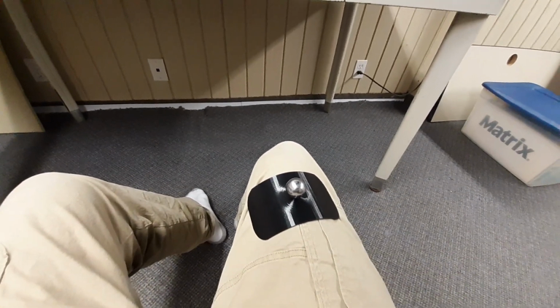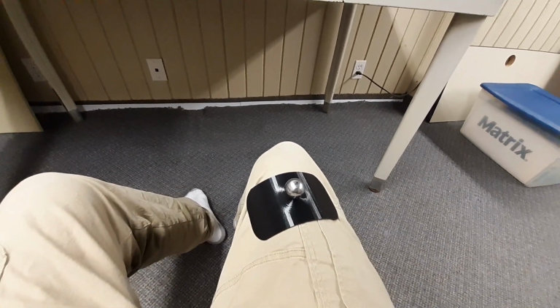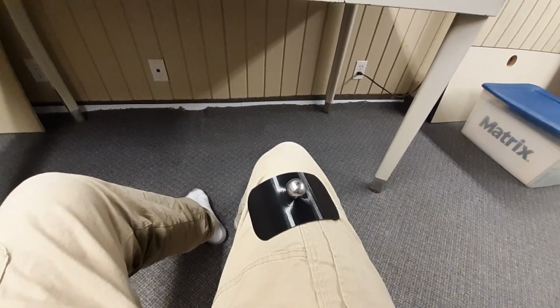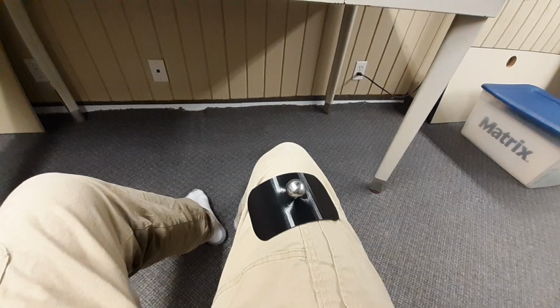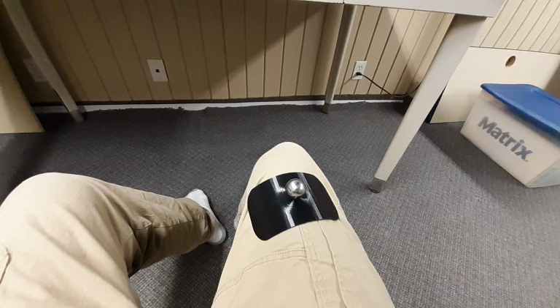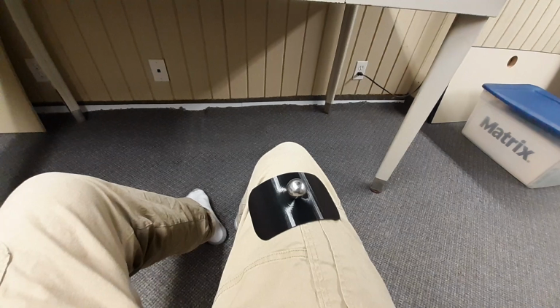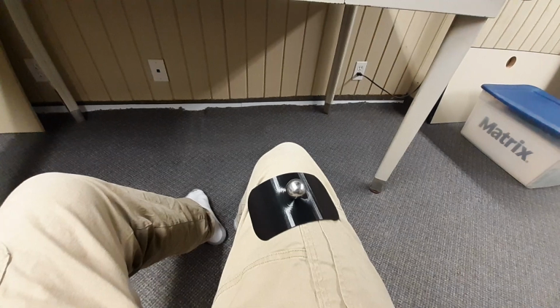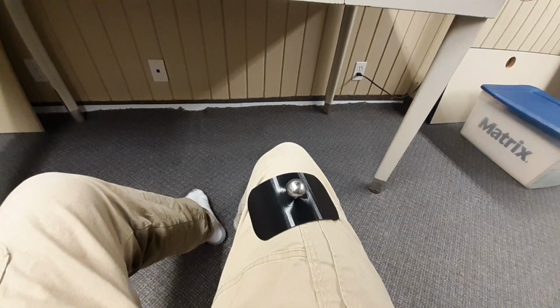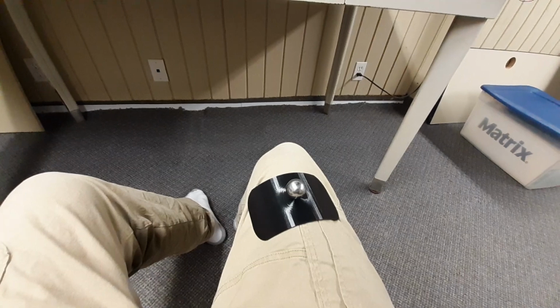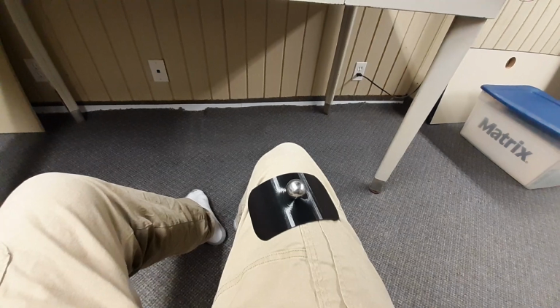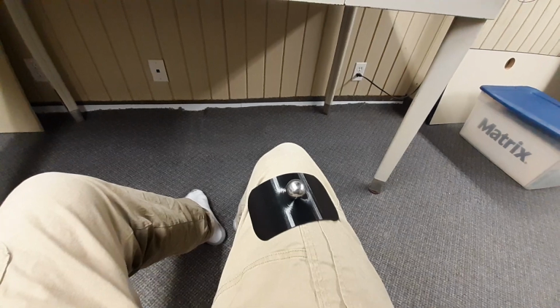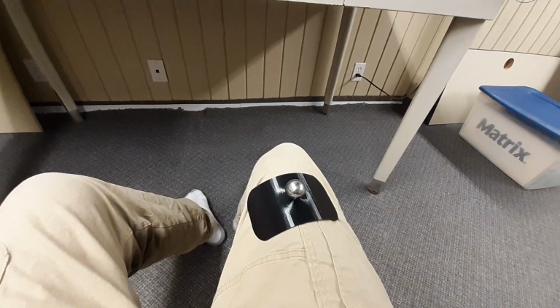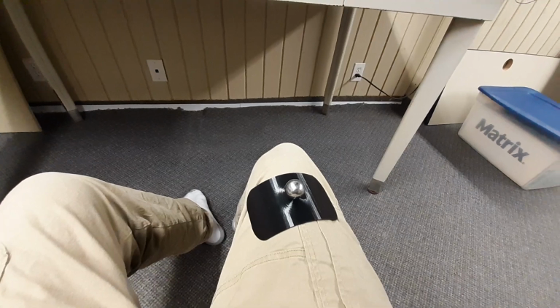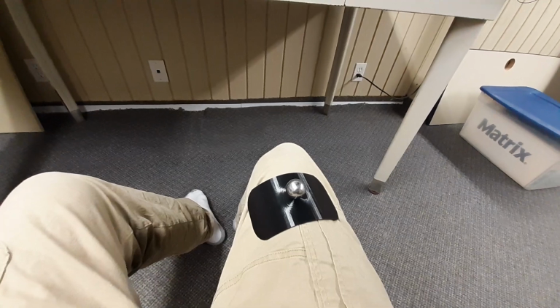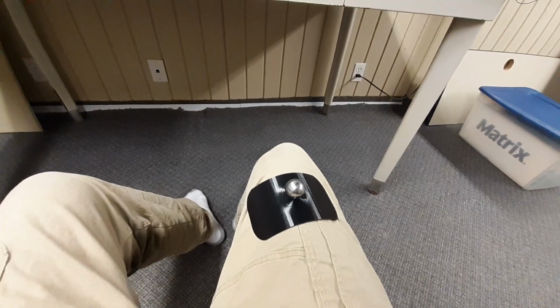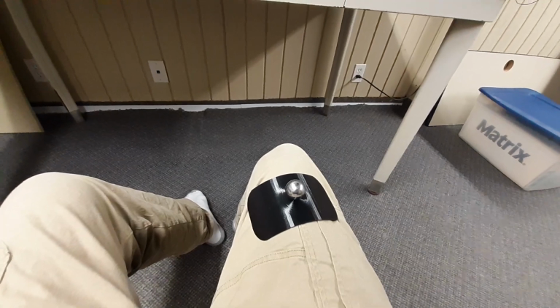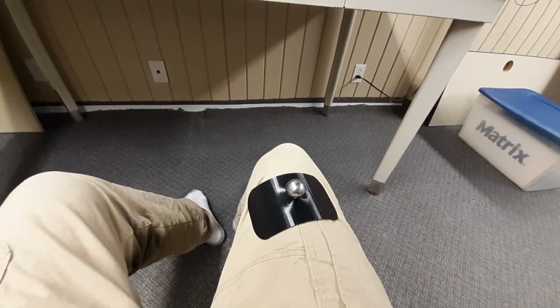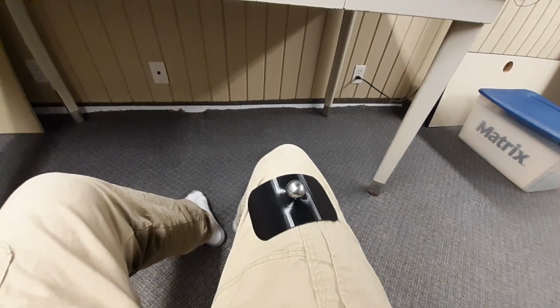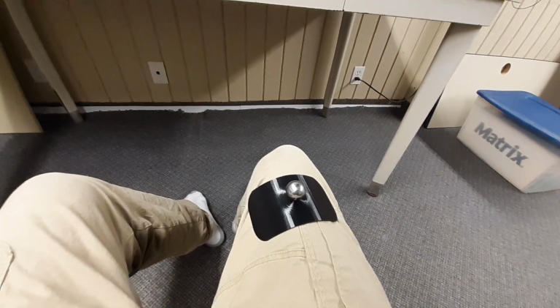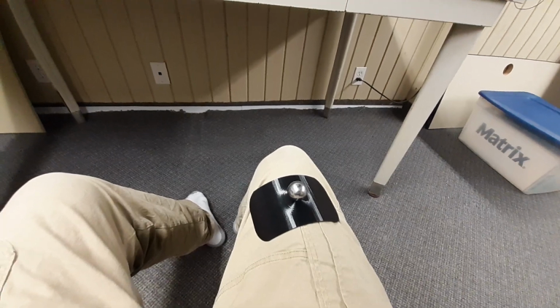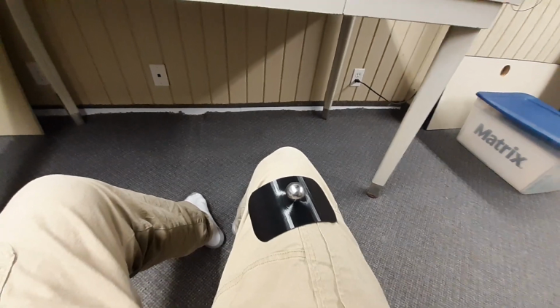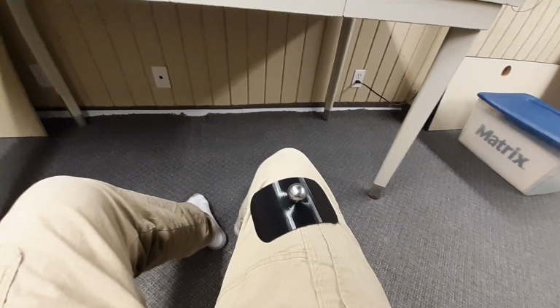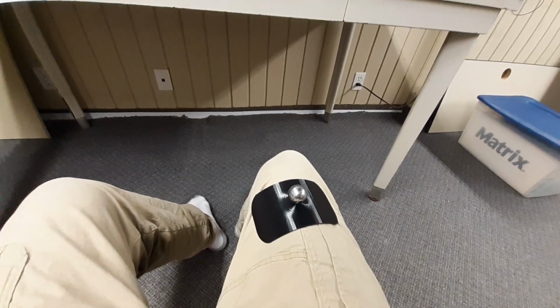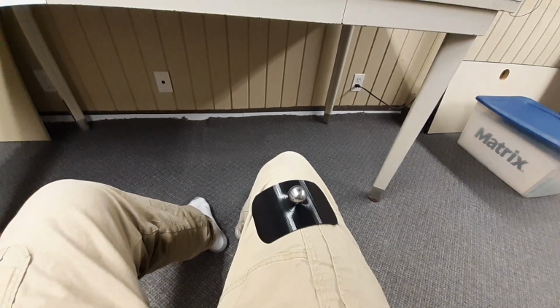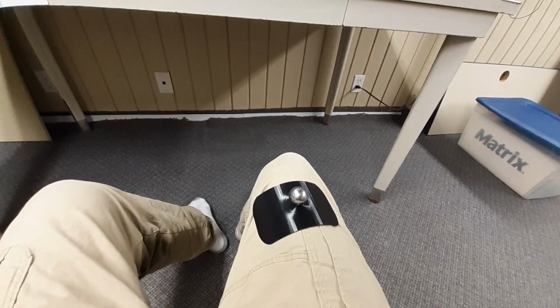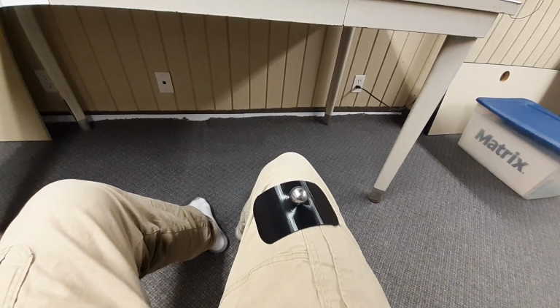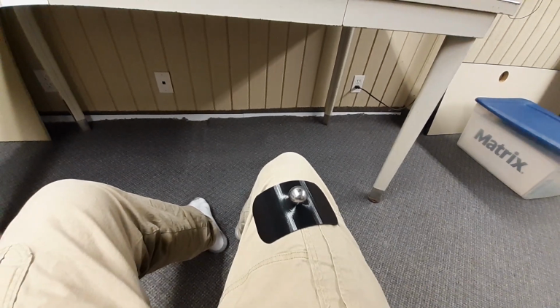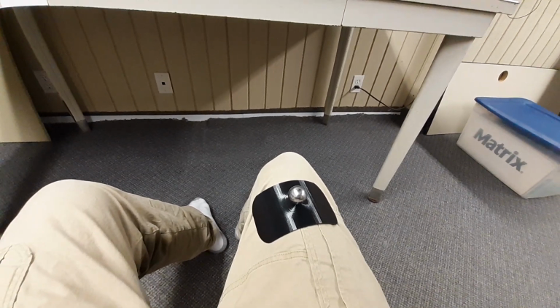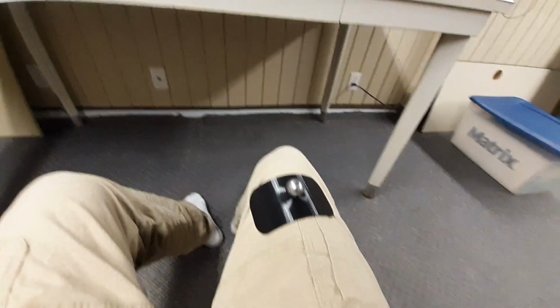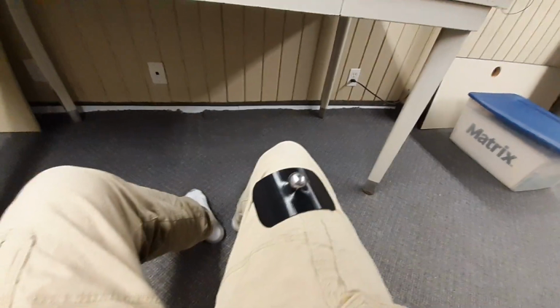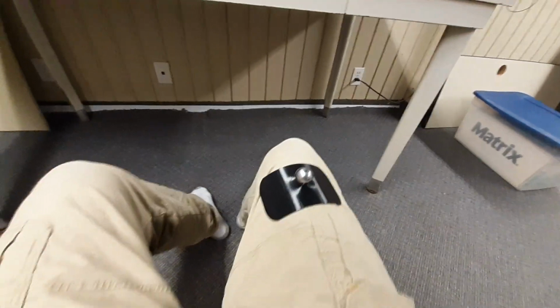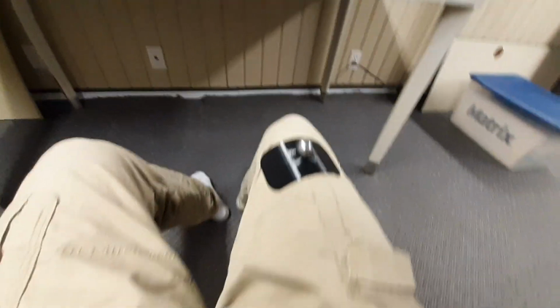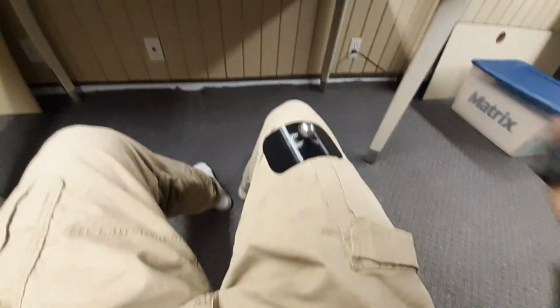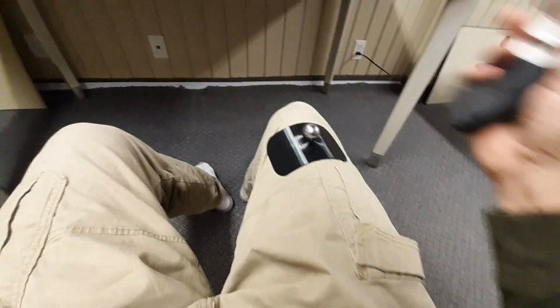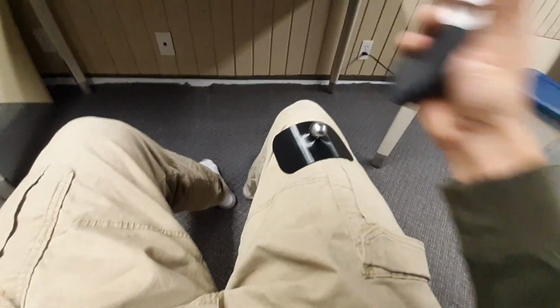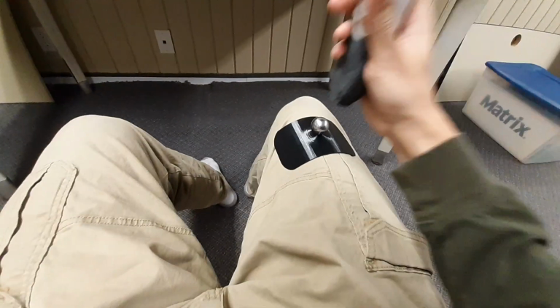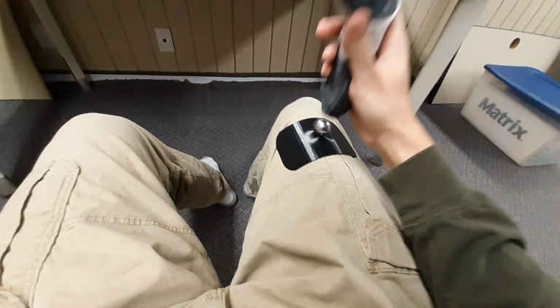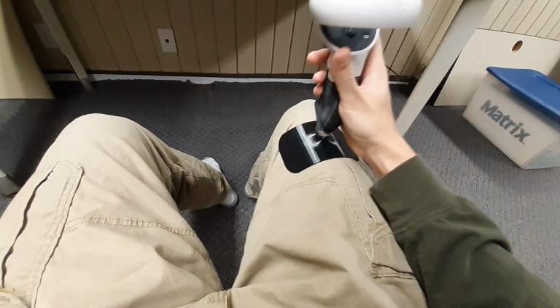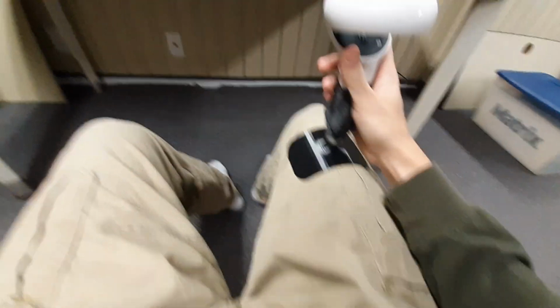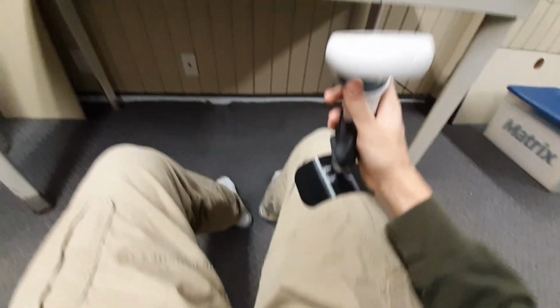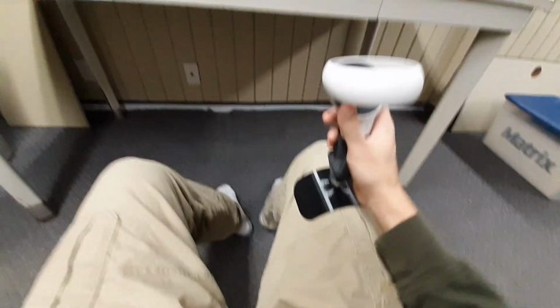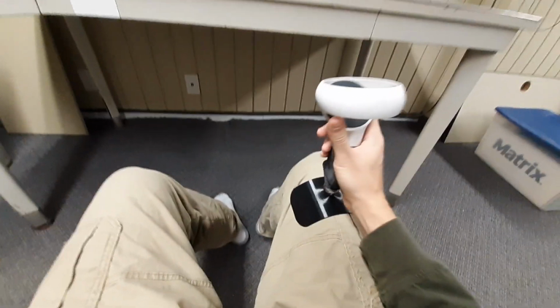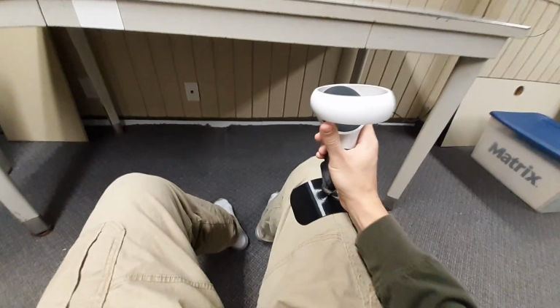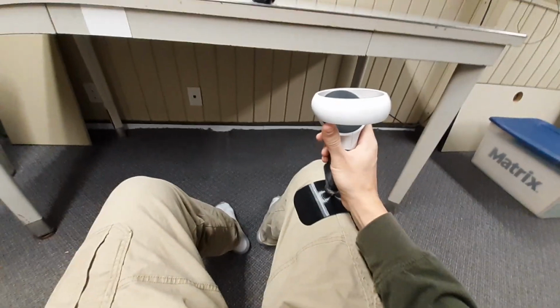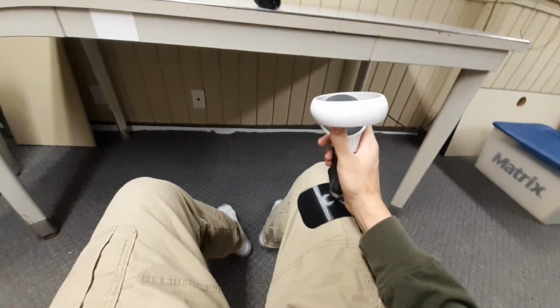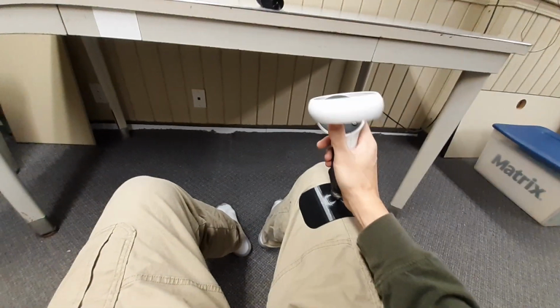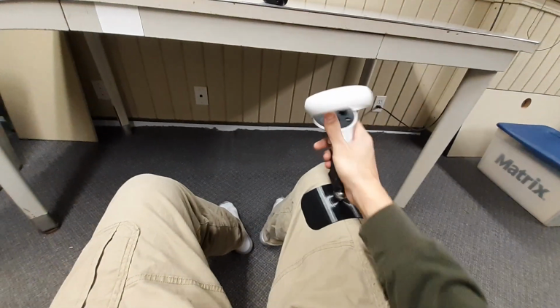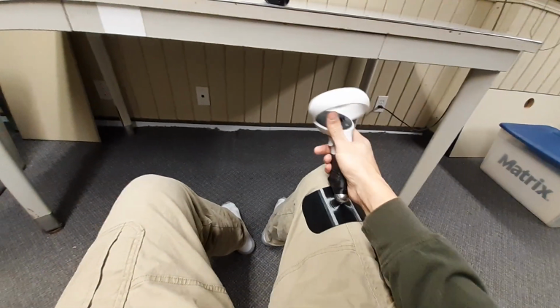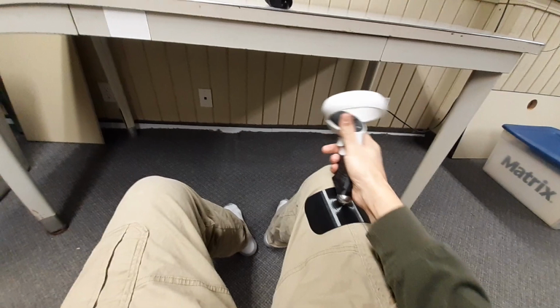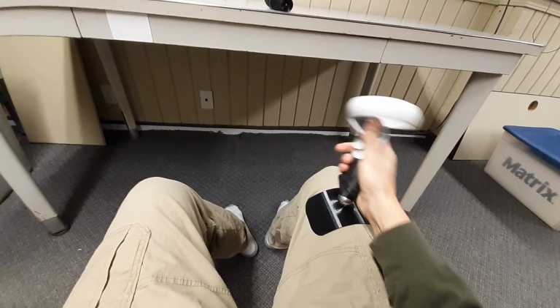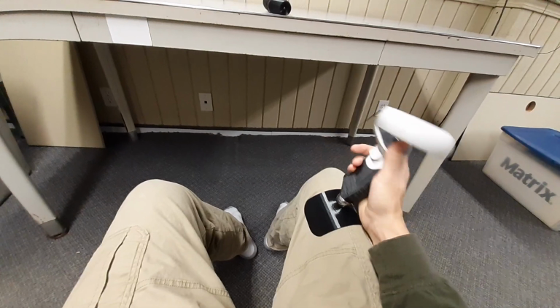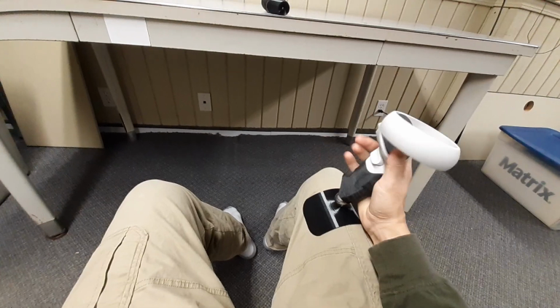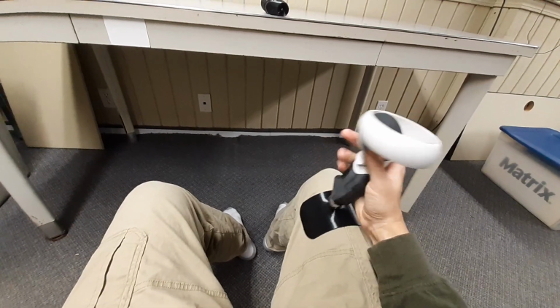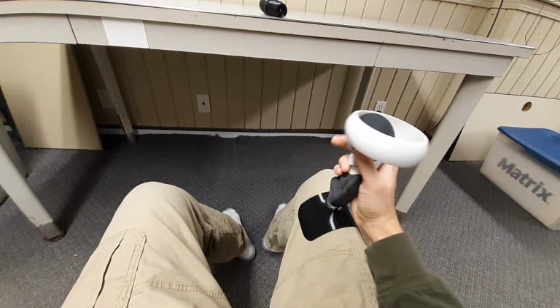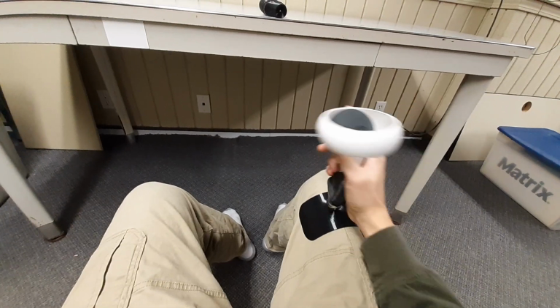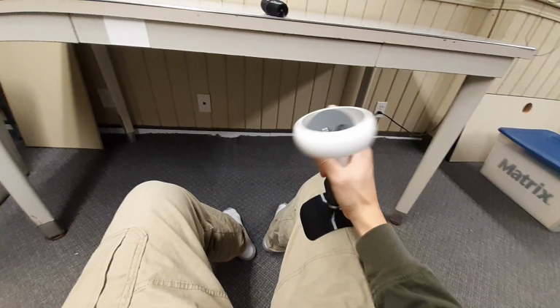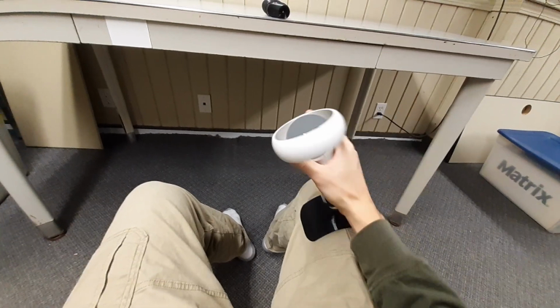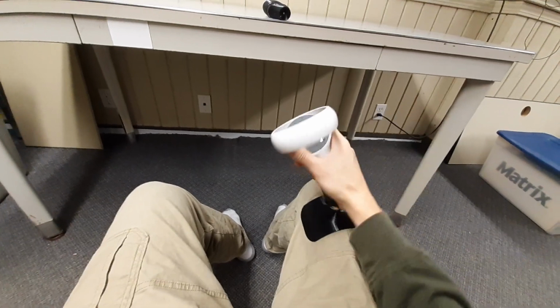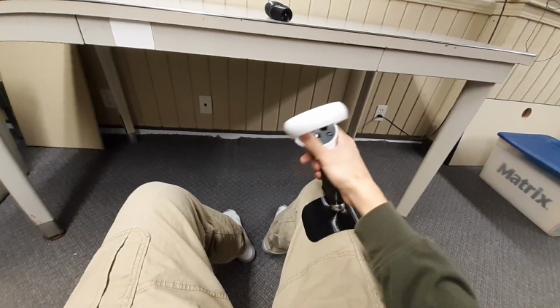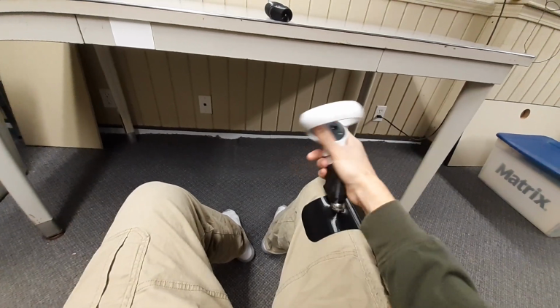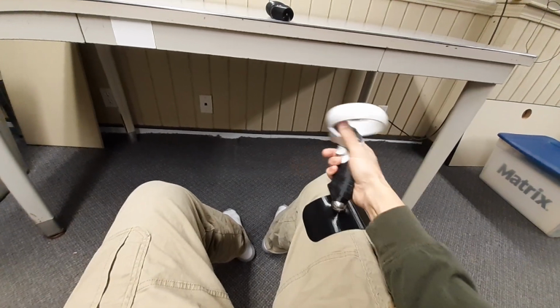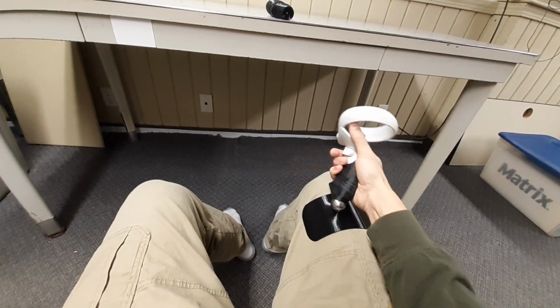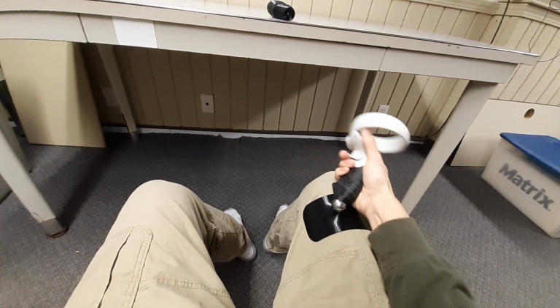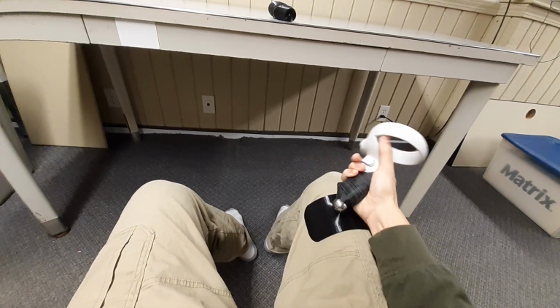I'll have the link to this in the description if you're interested in making your own joystick for the Quest 2.